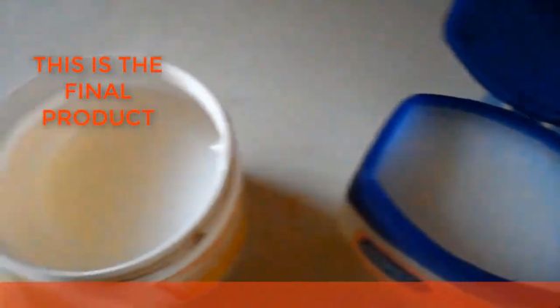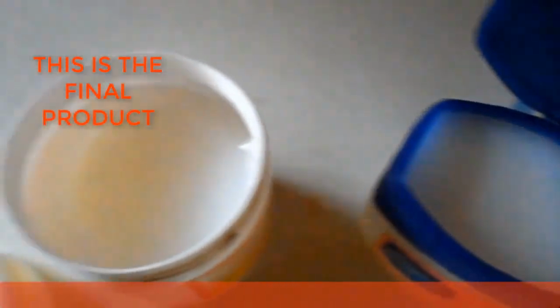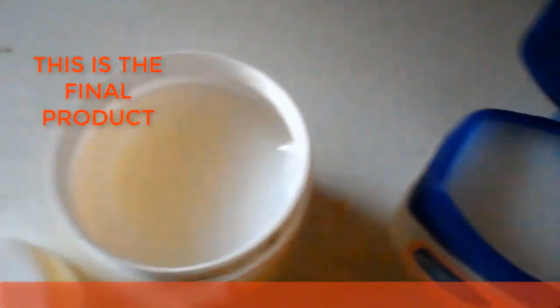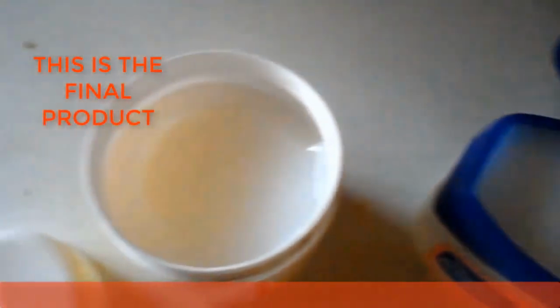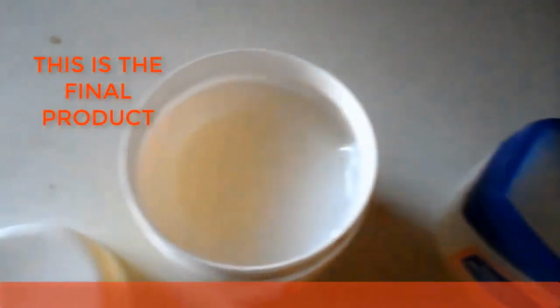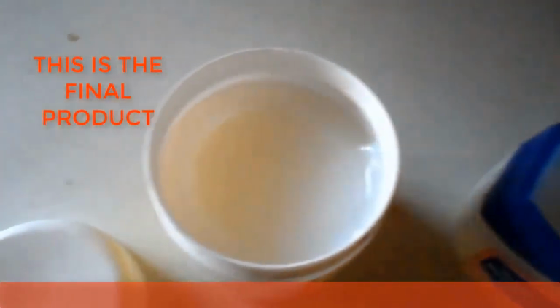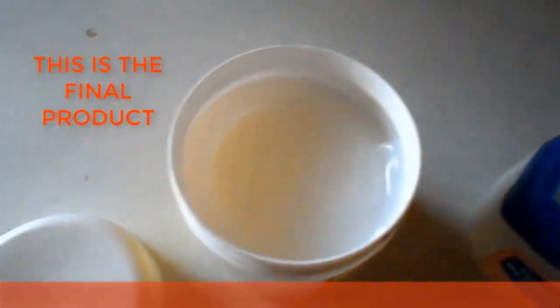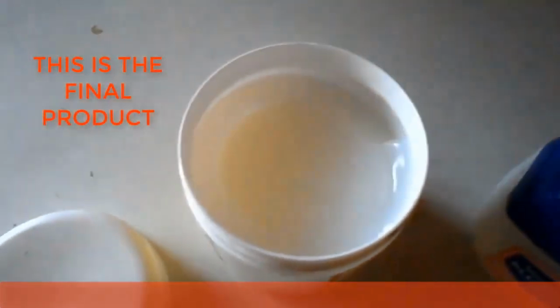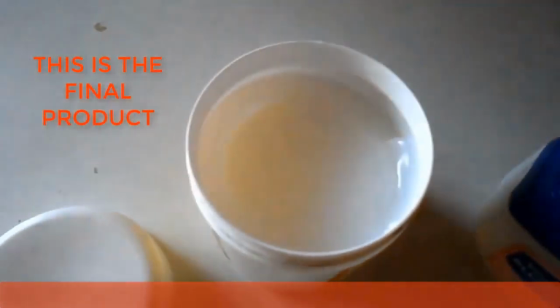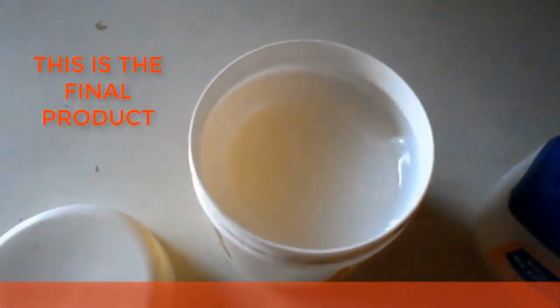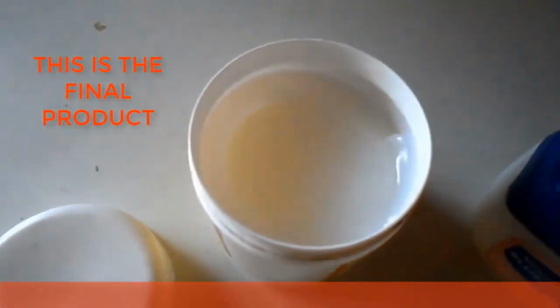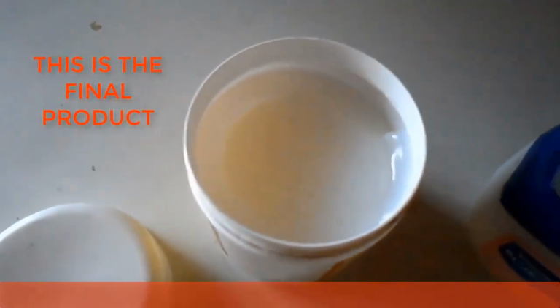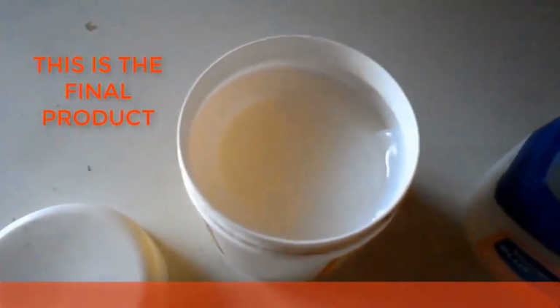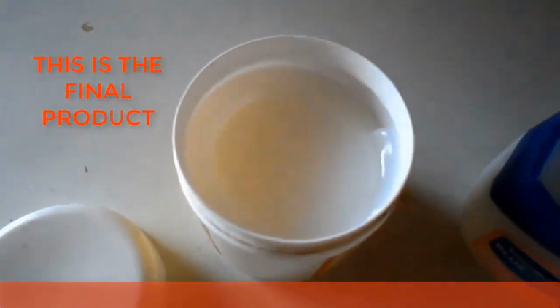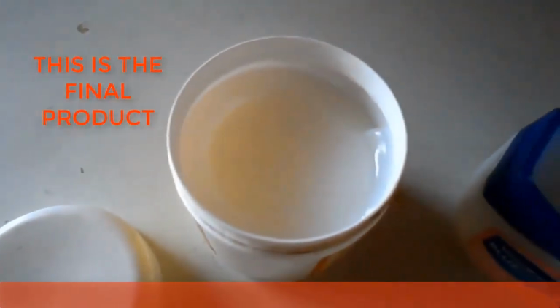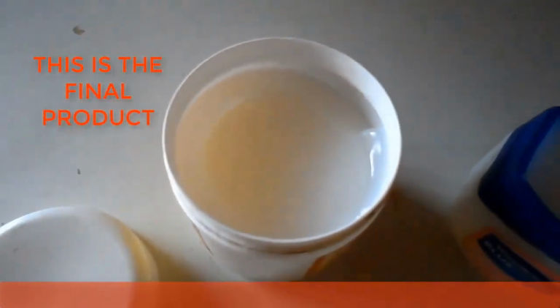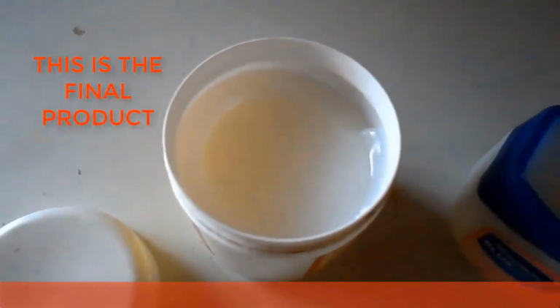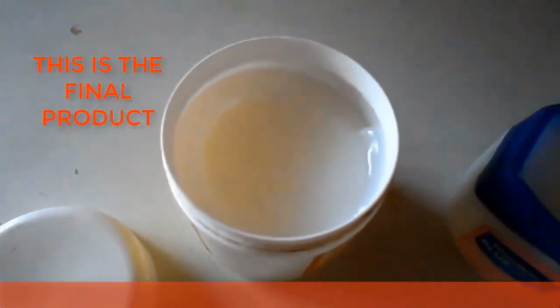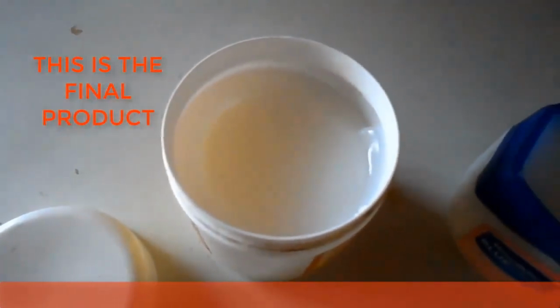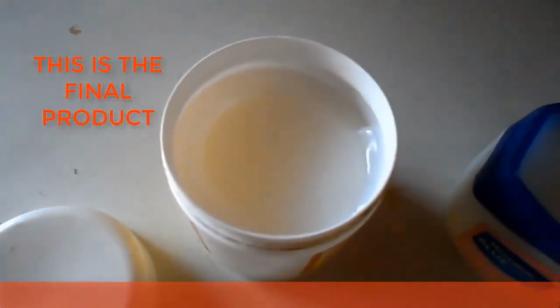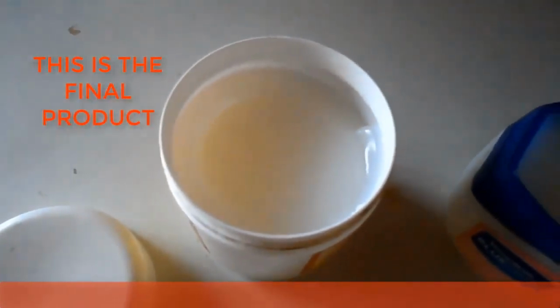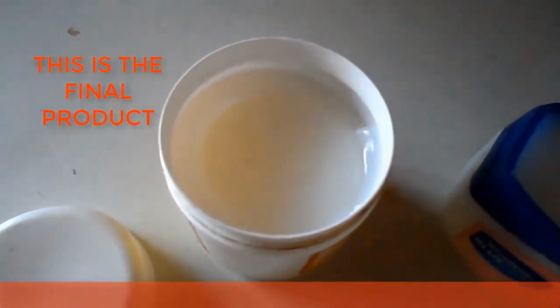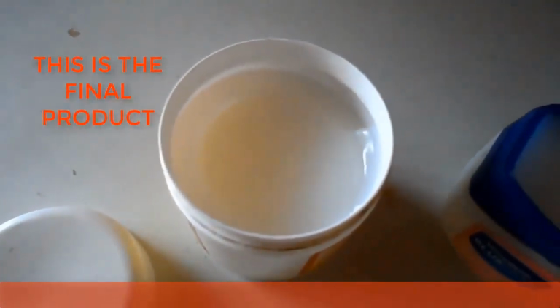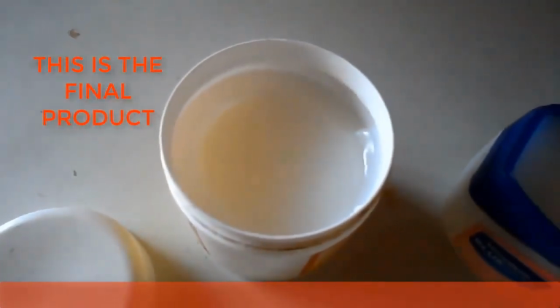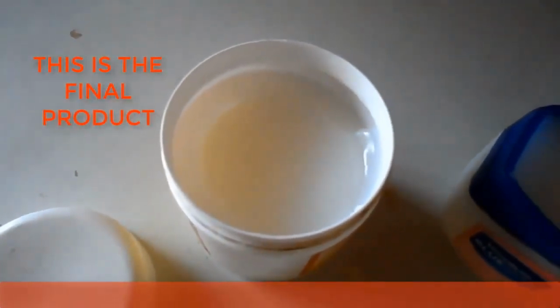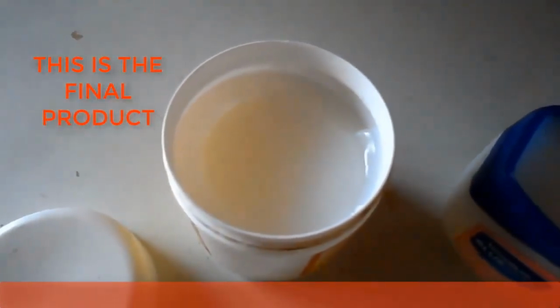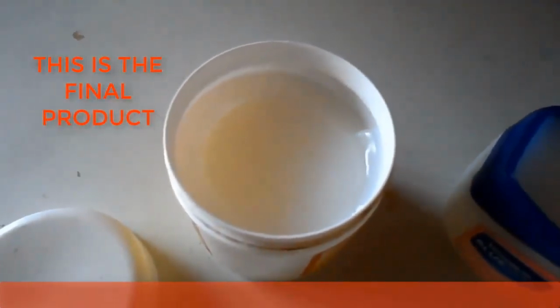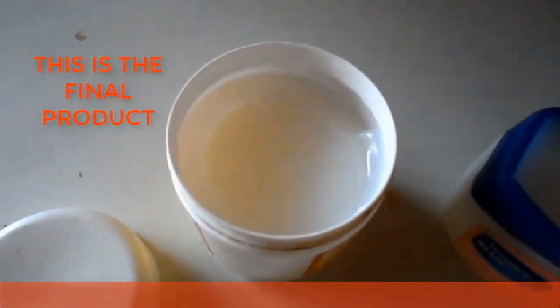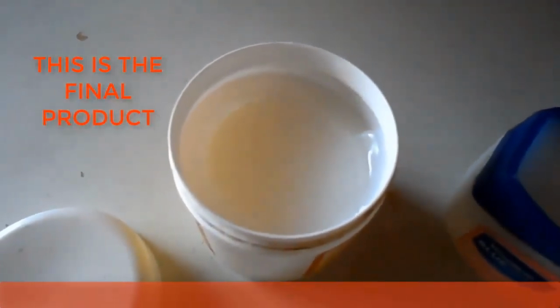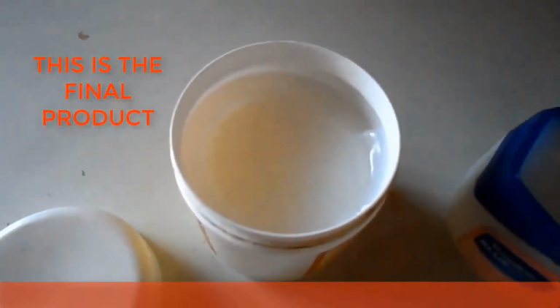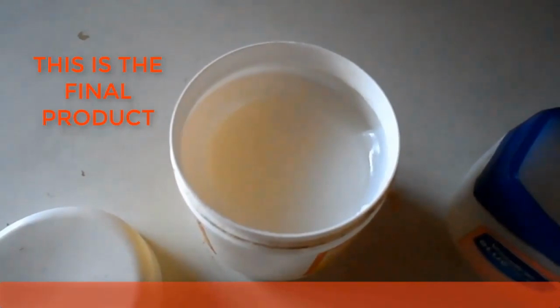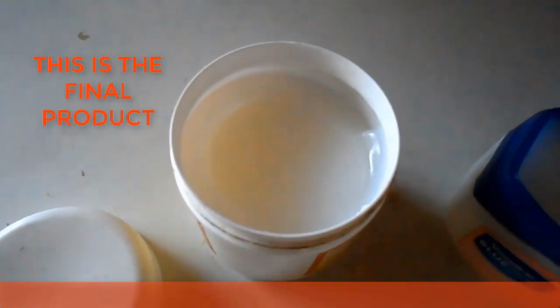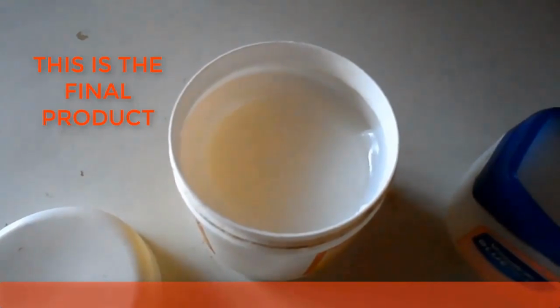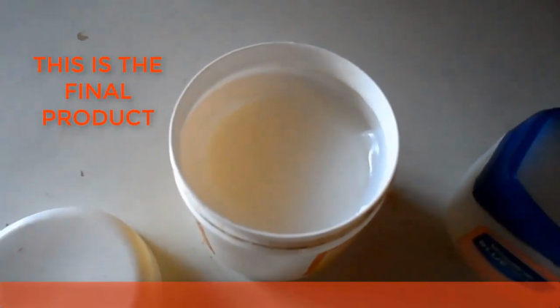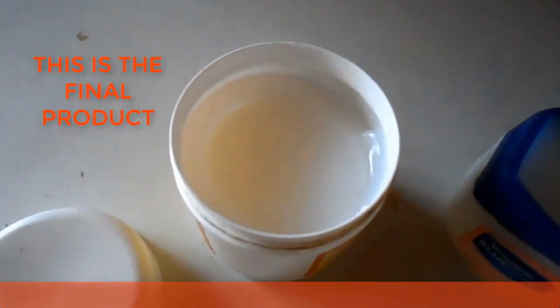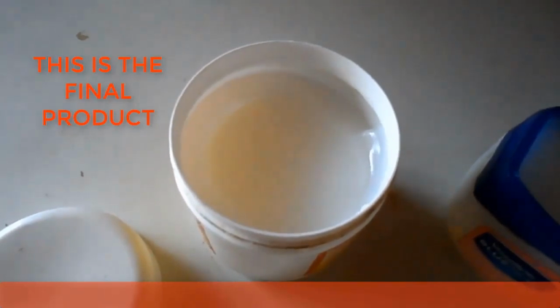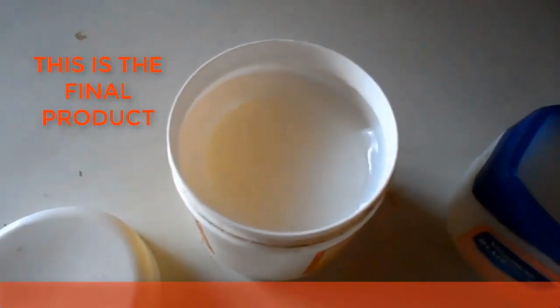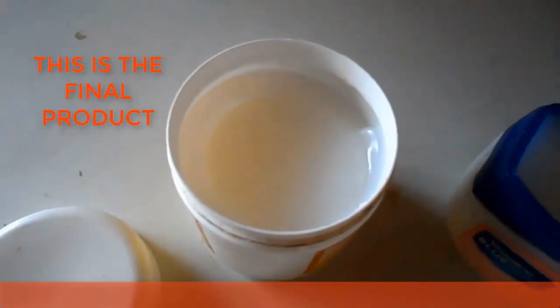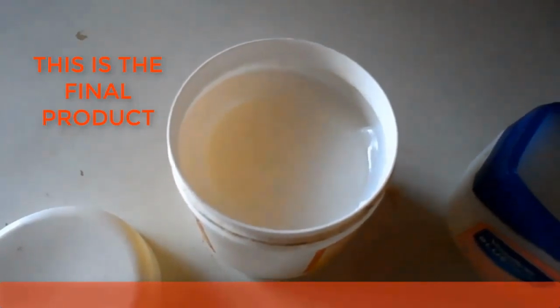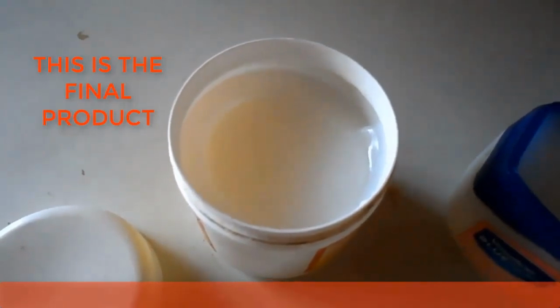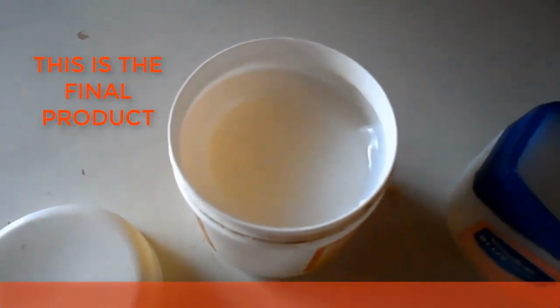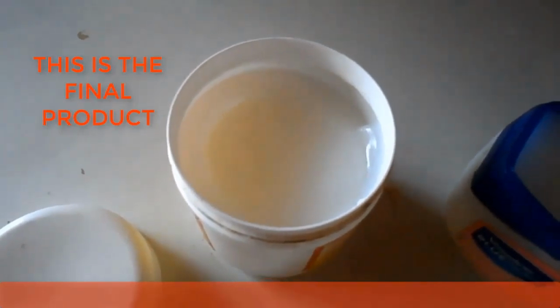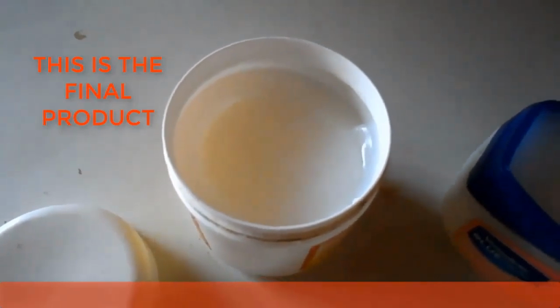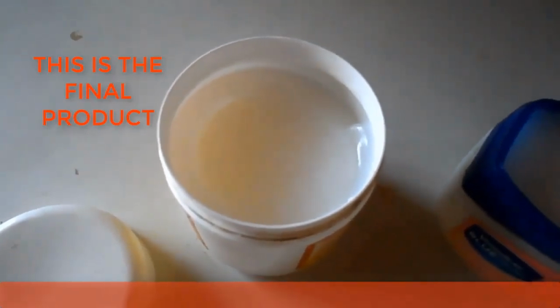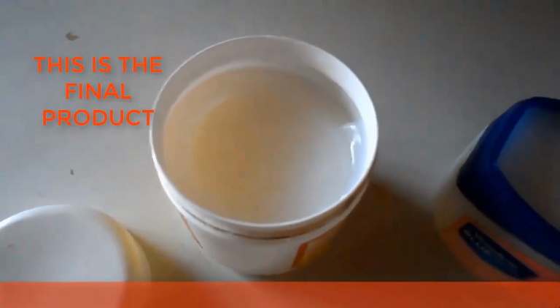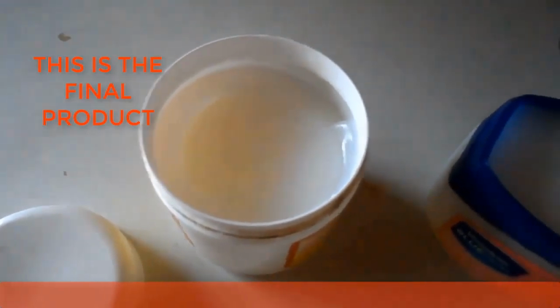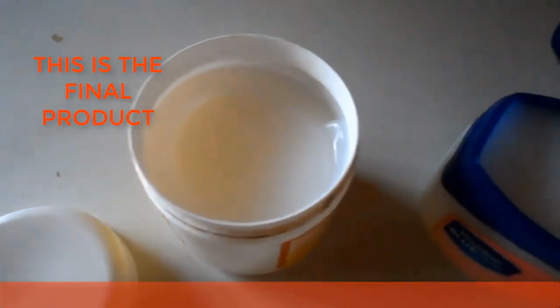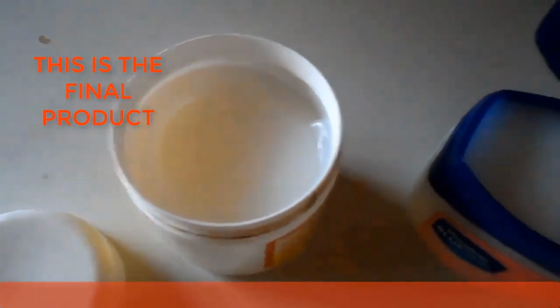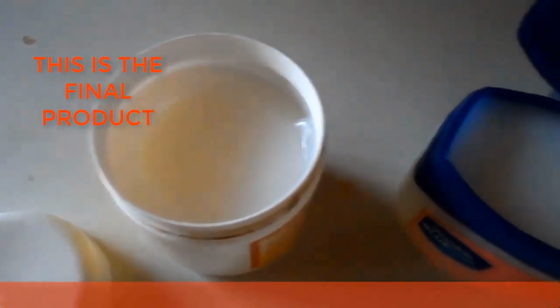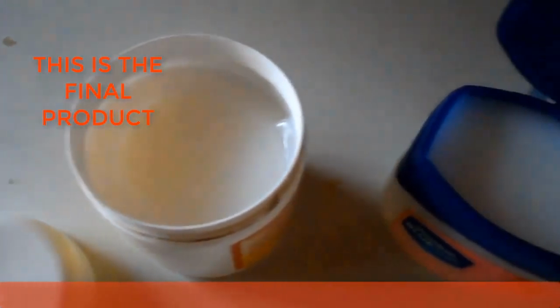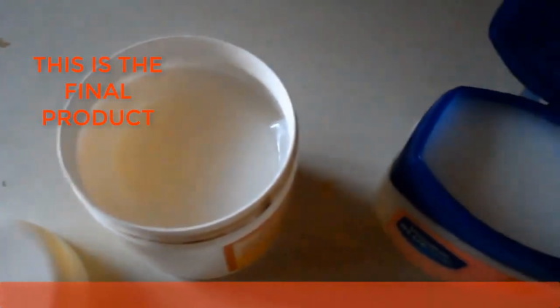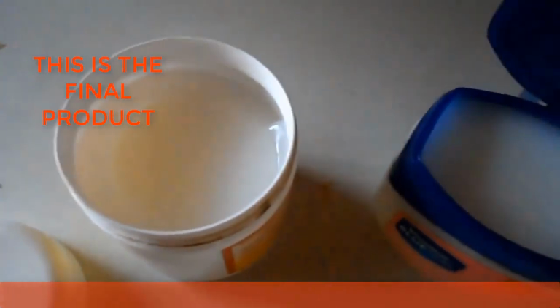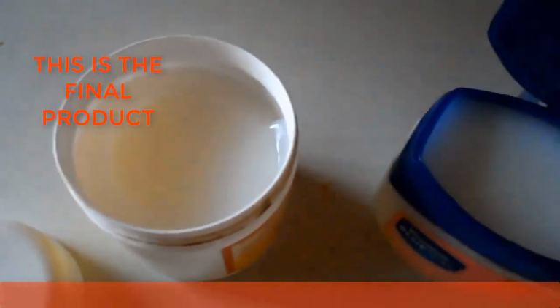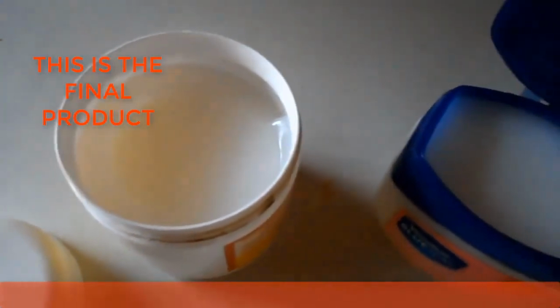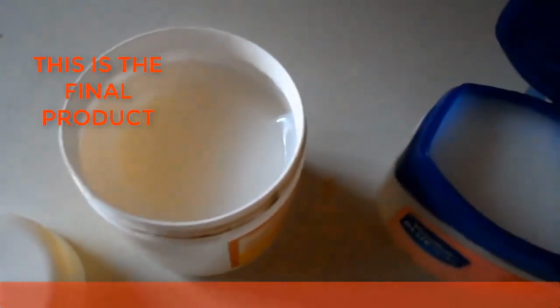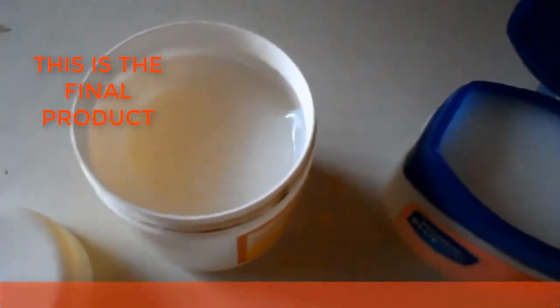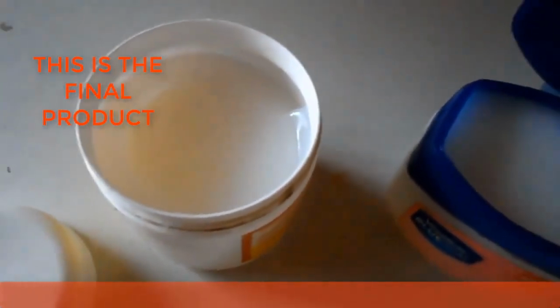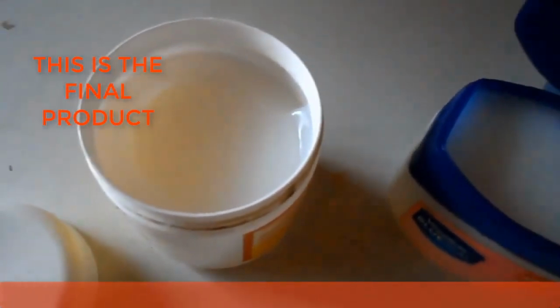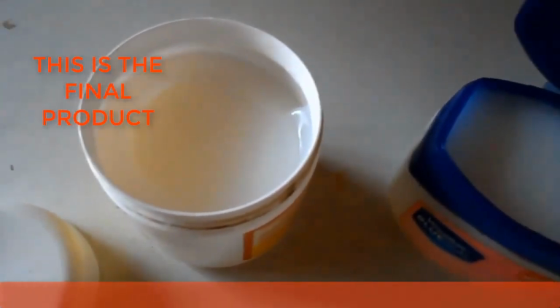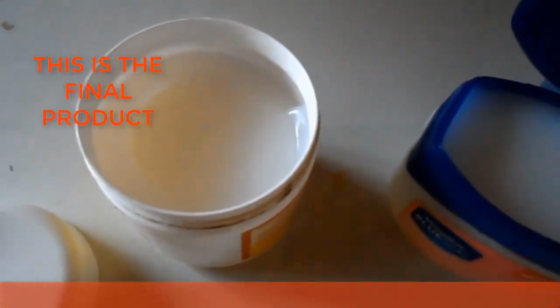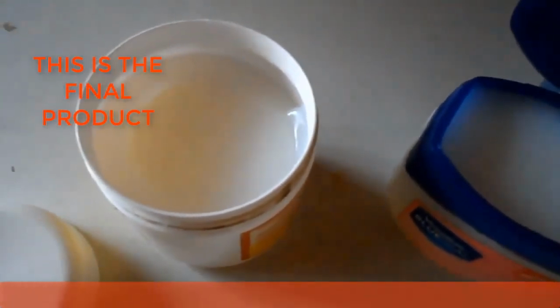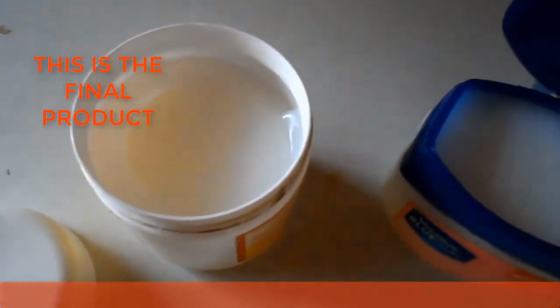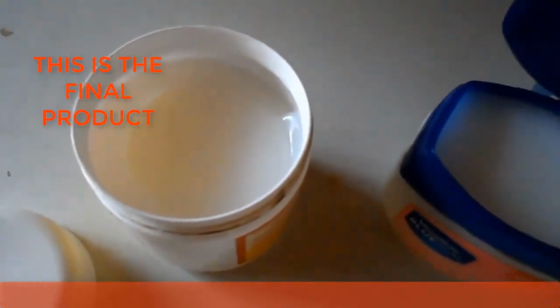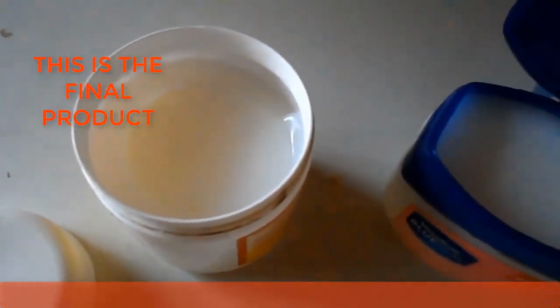Your petroleum jelly is now ready. You can use it for home use or for commercial purposes.